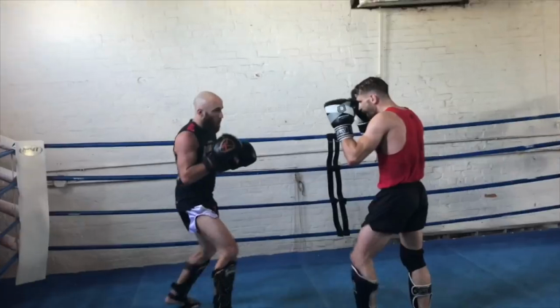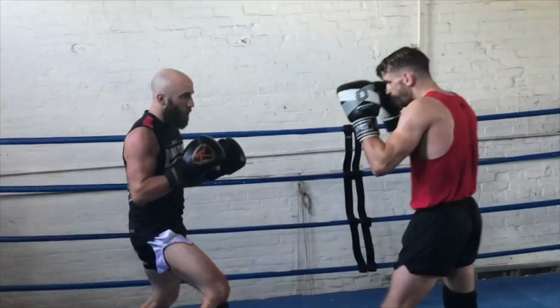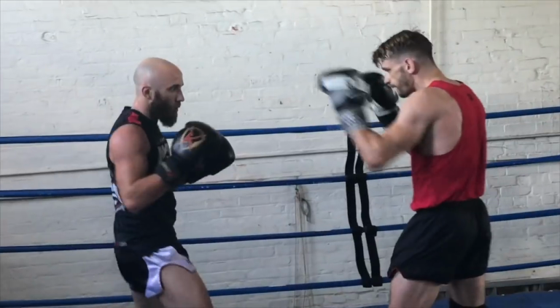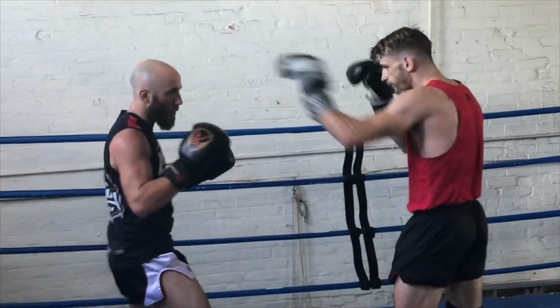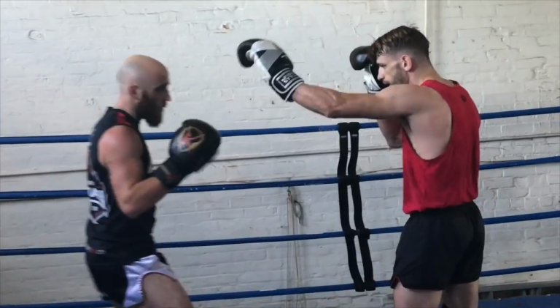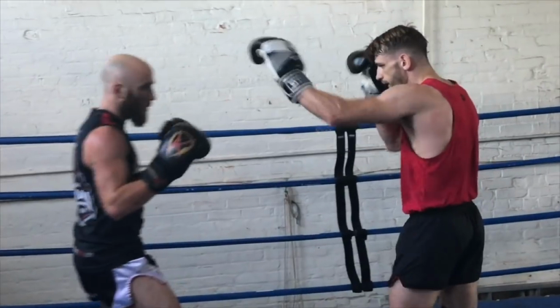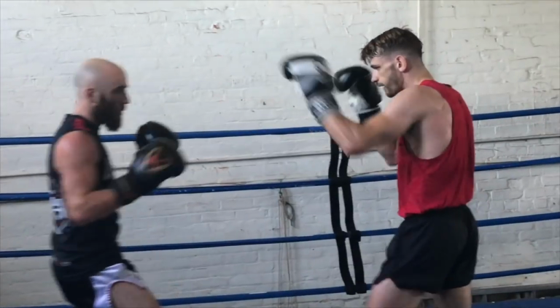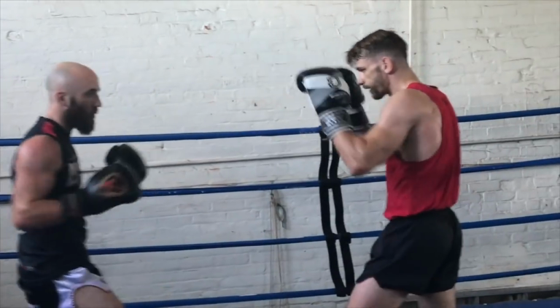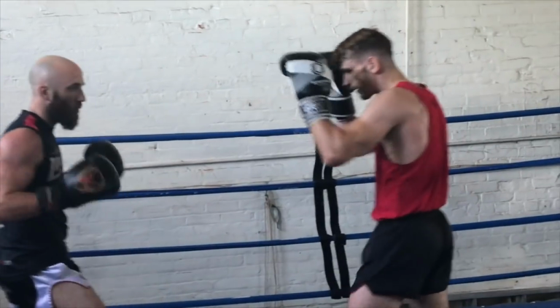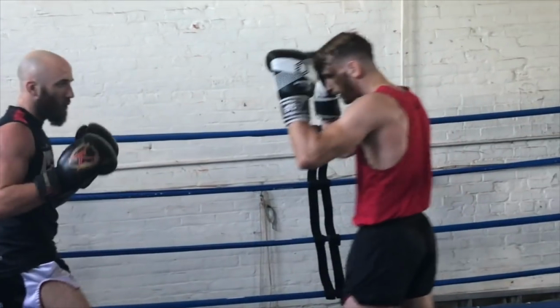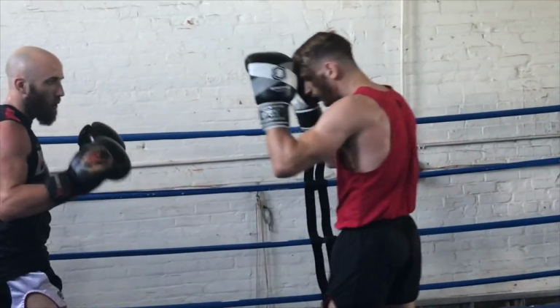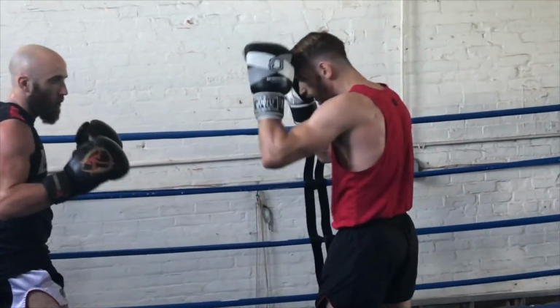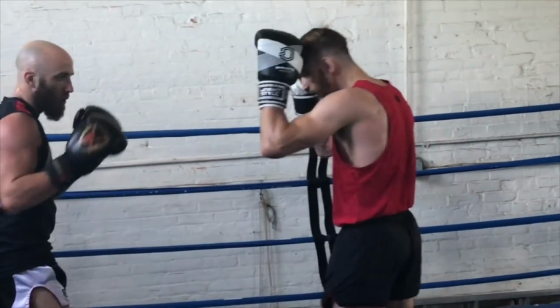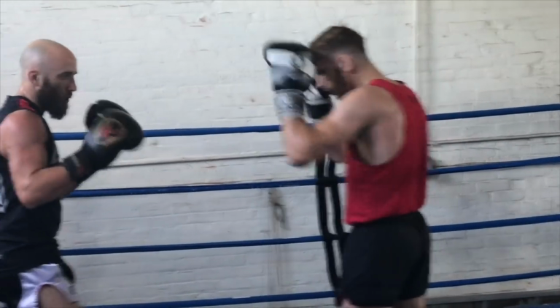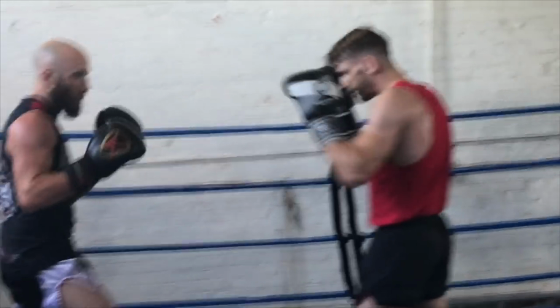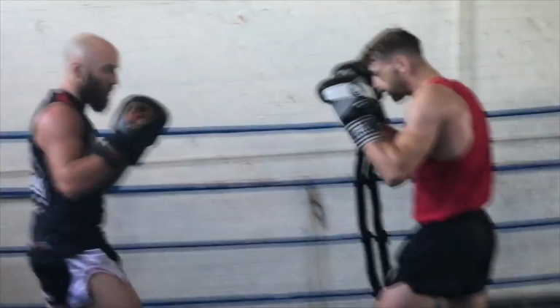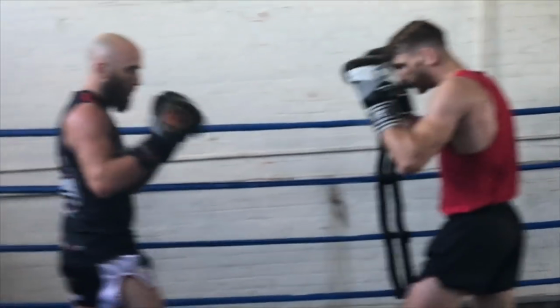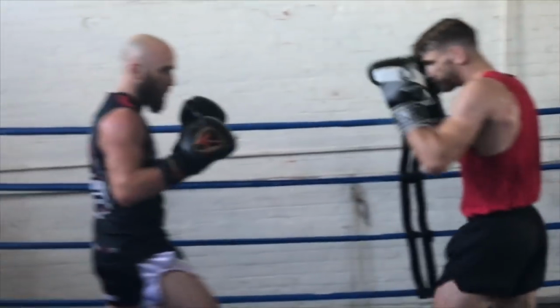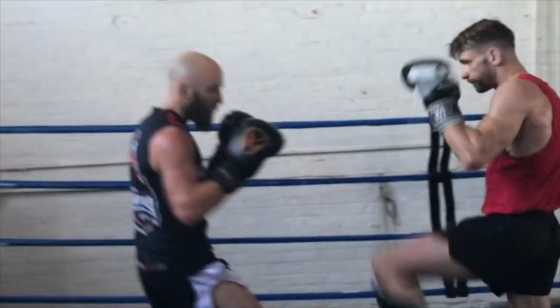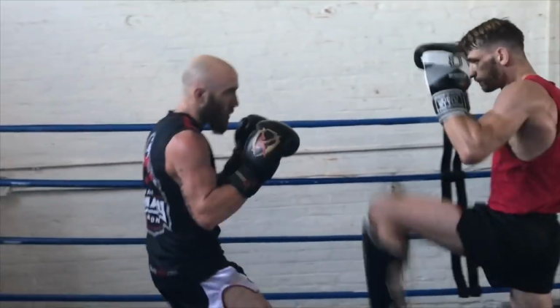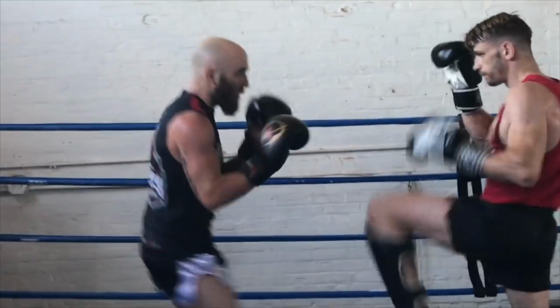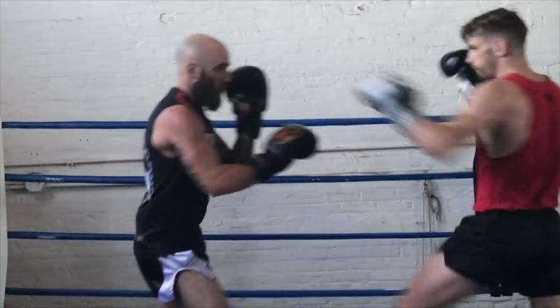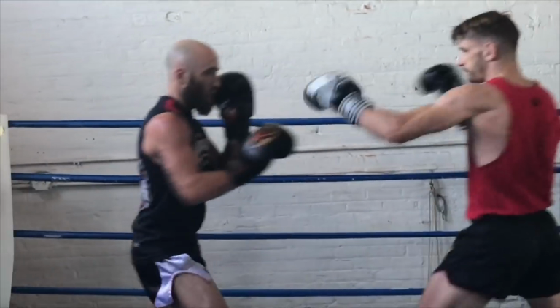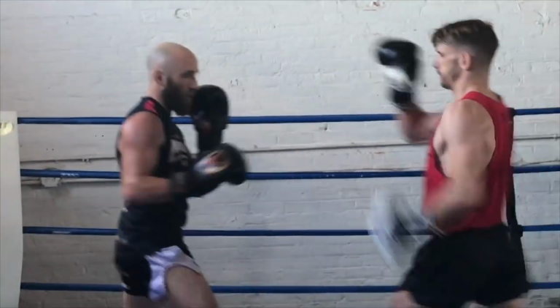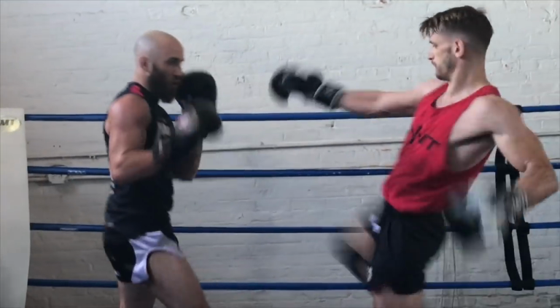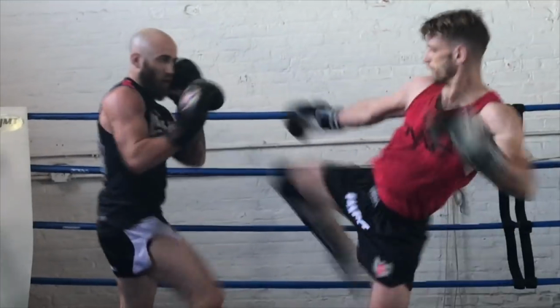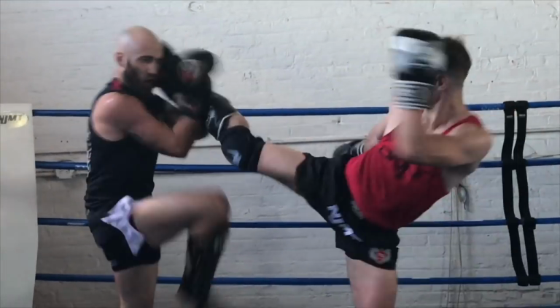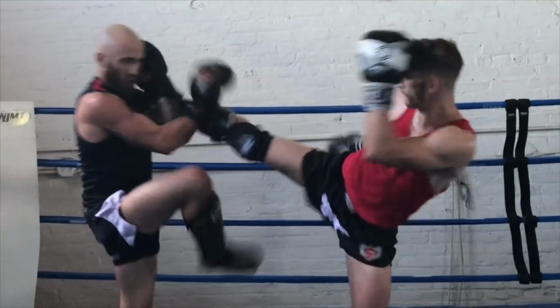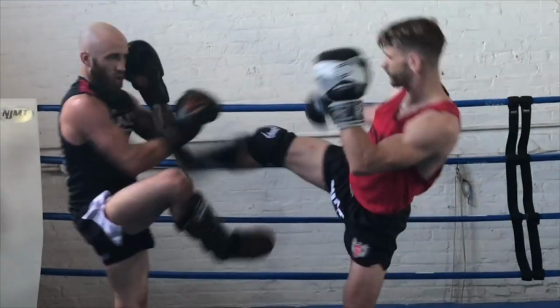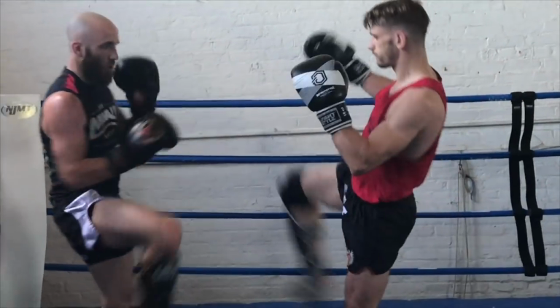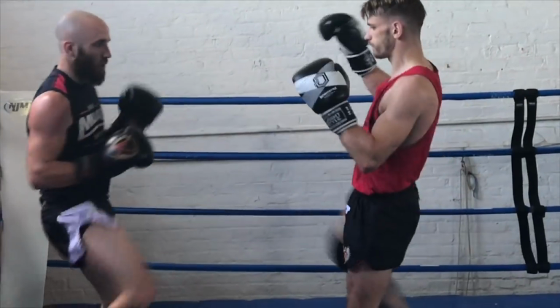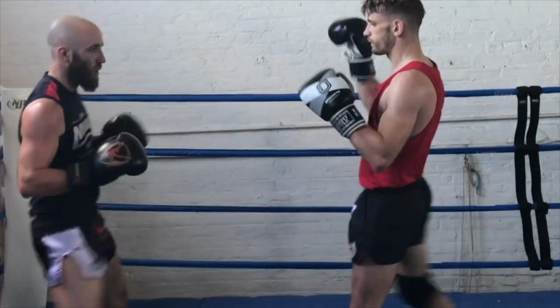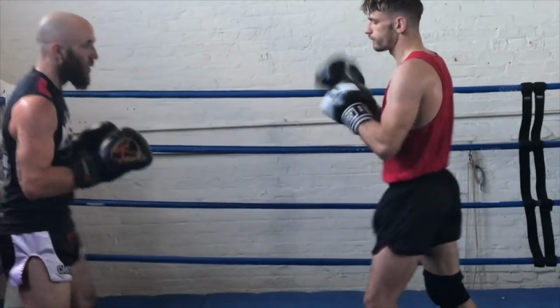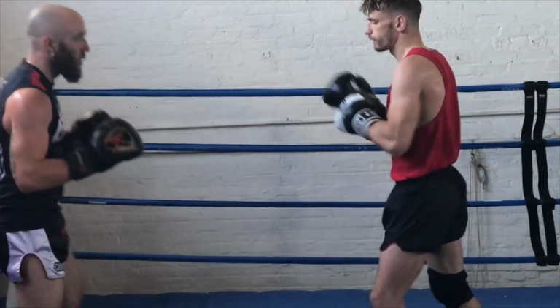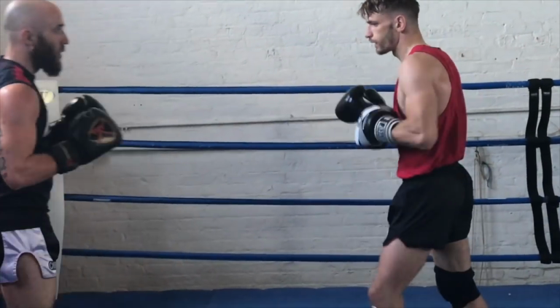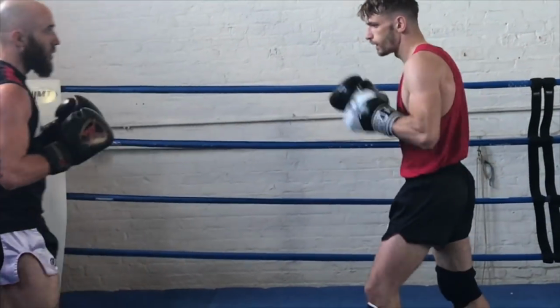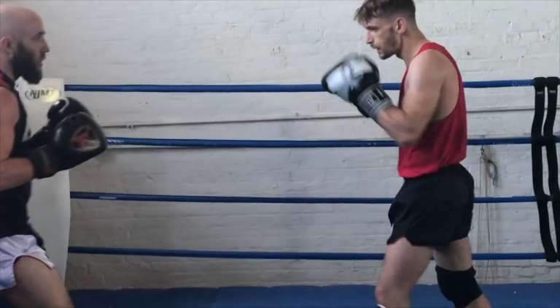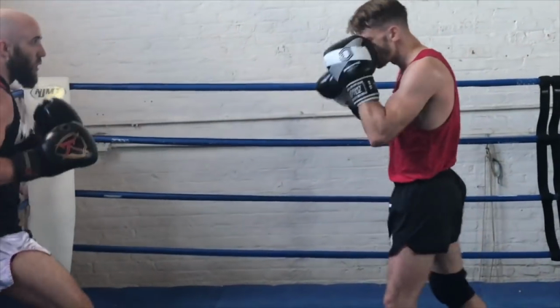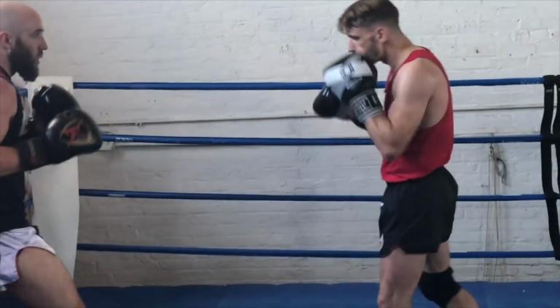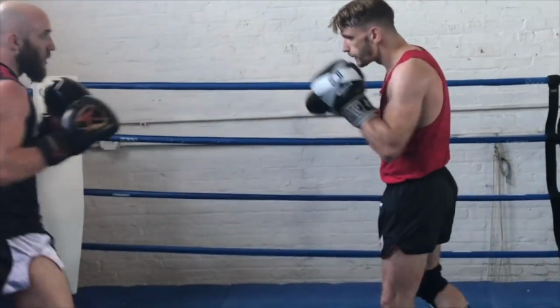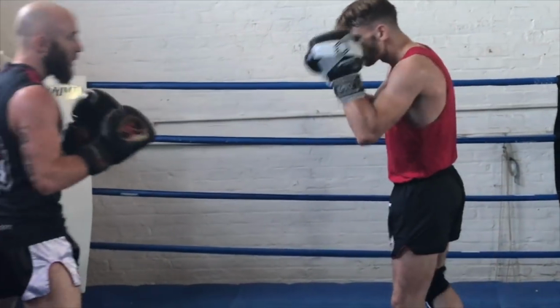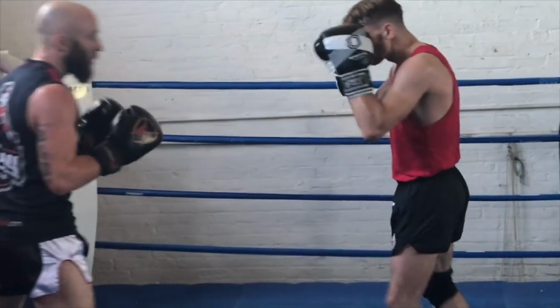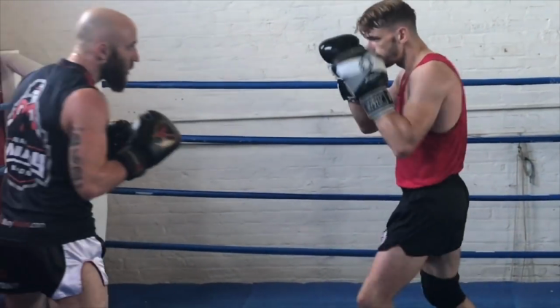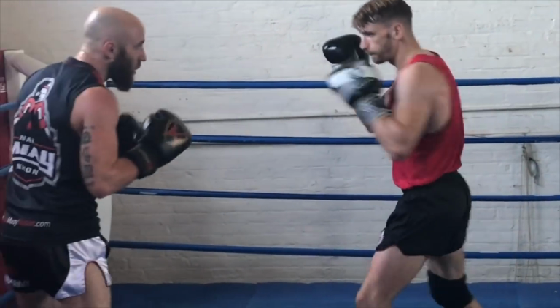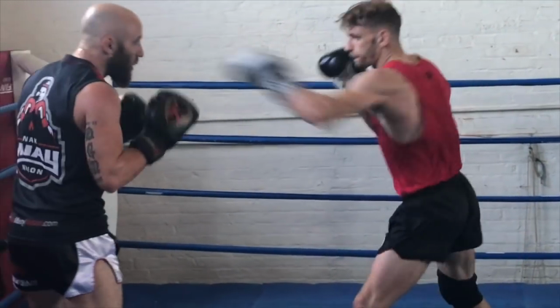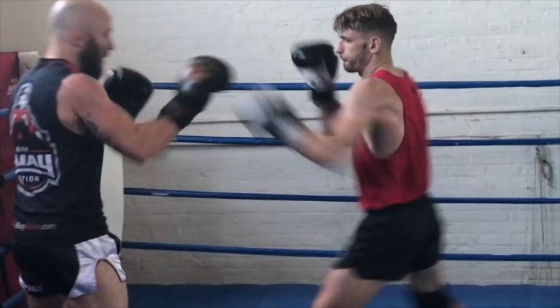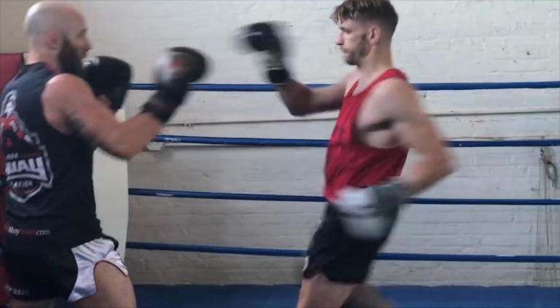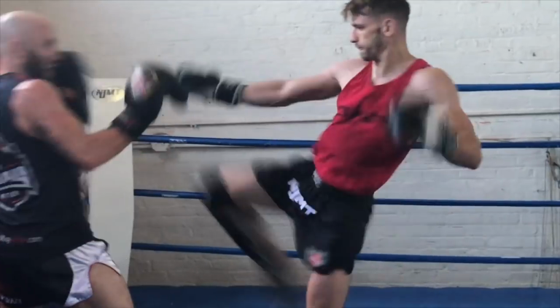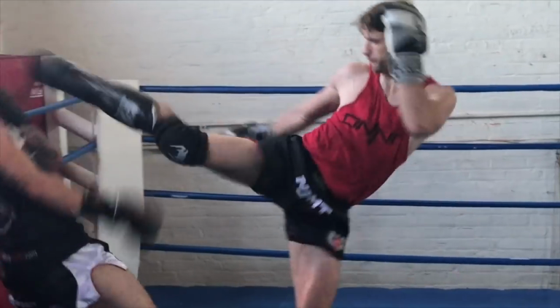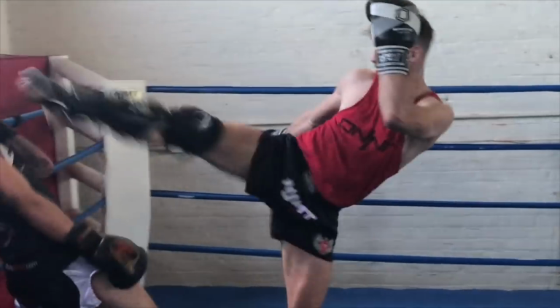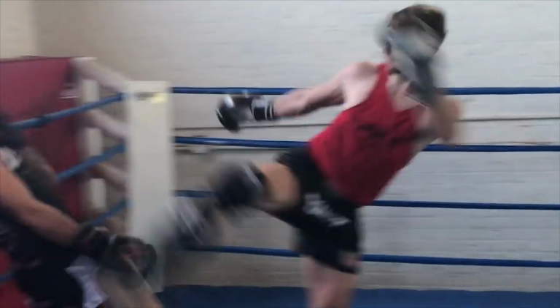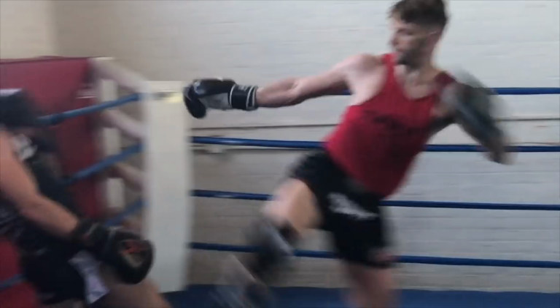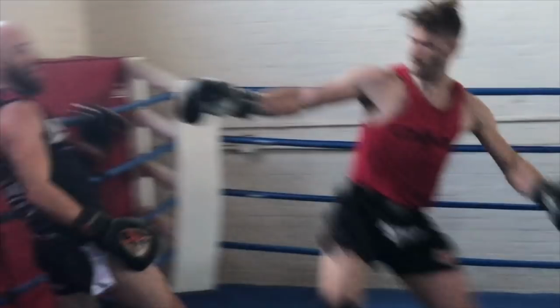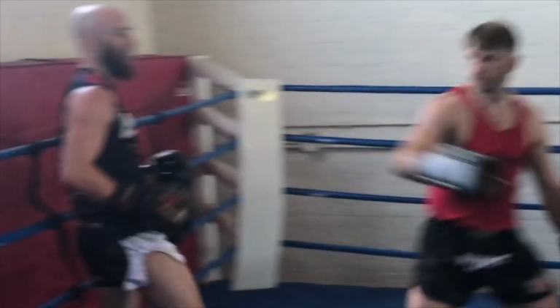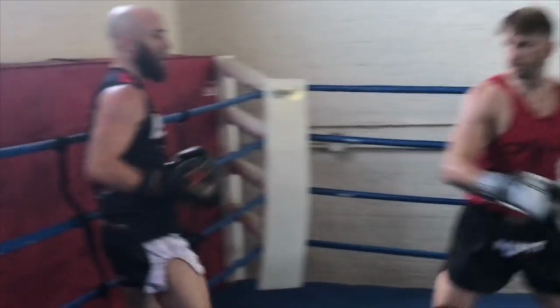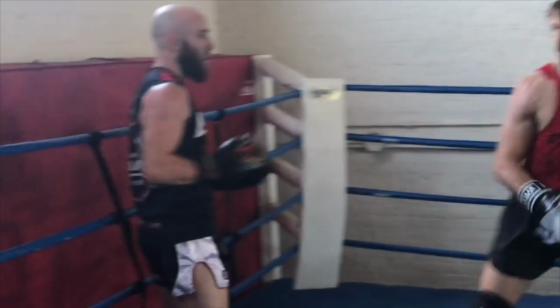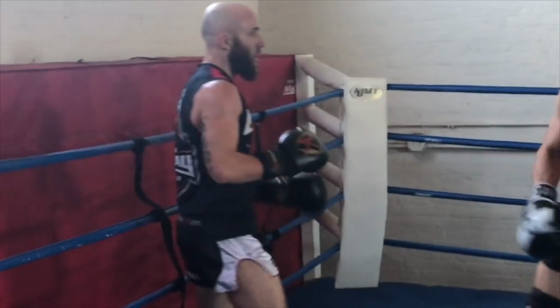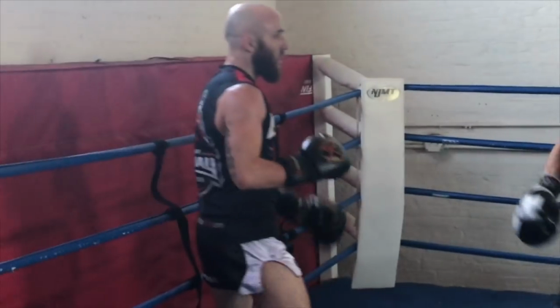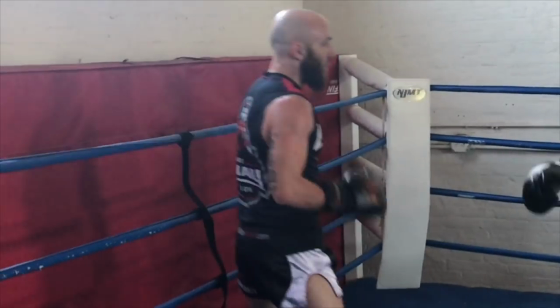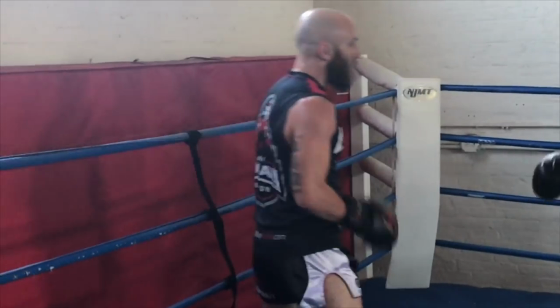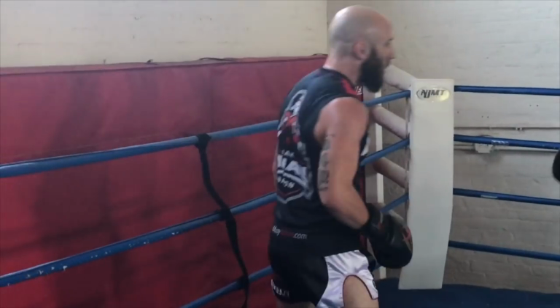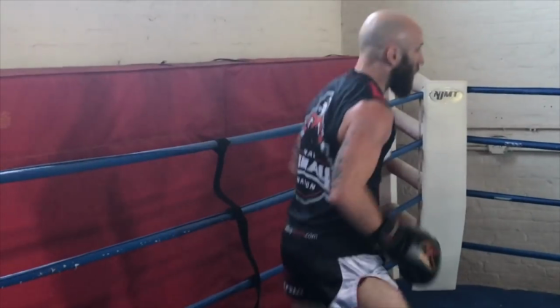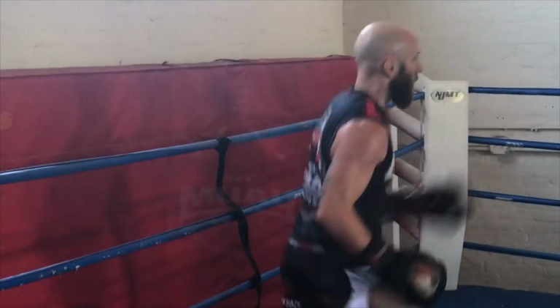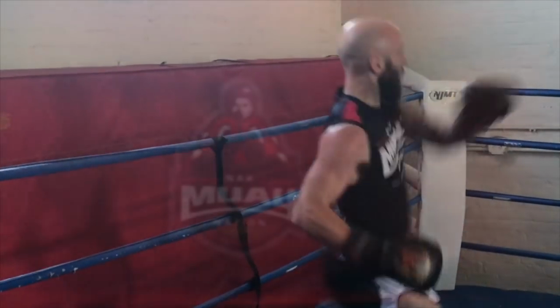We're playing a game right here. We're seeing who reacts first. Here he lands one kick. I knew he was going to throw it again, so I leaned back.